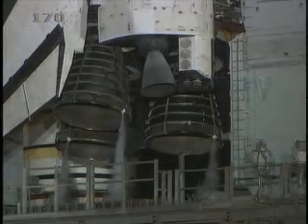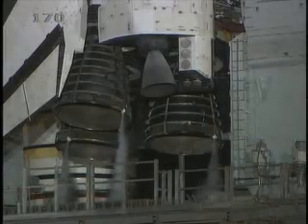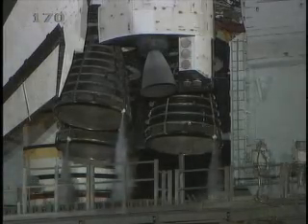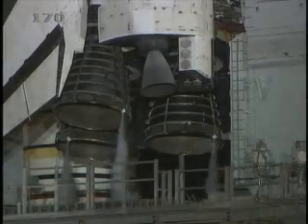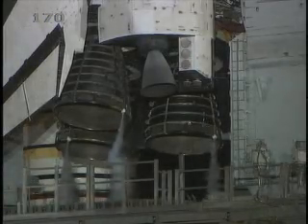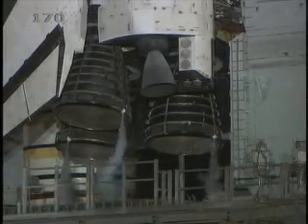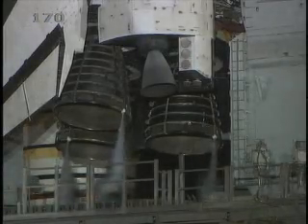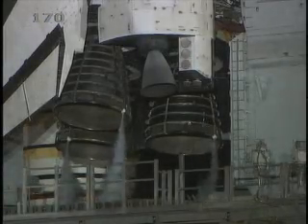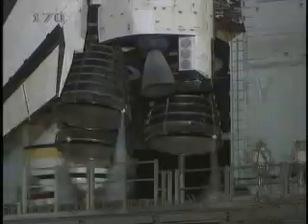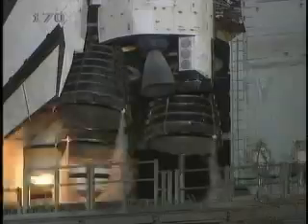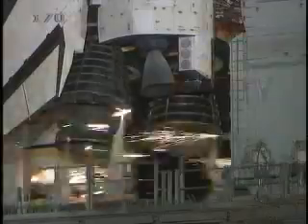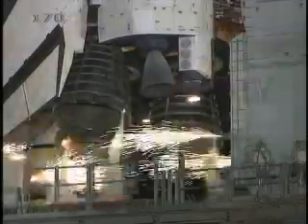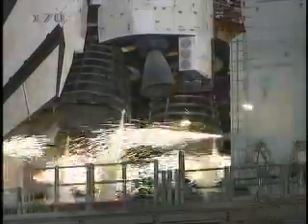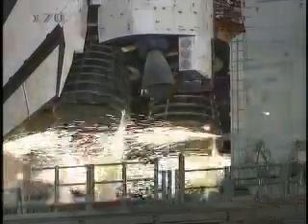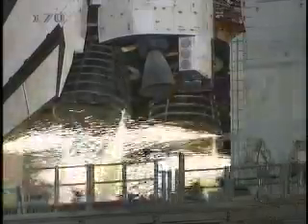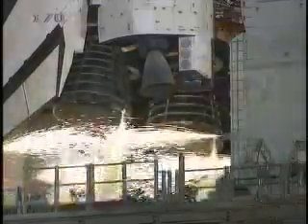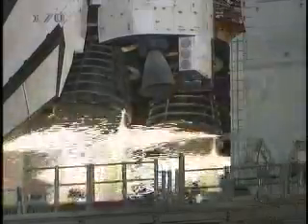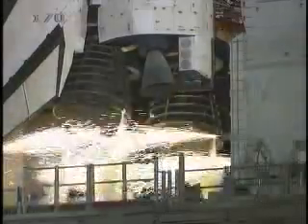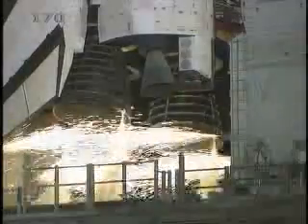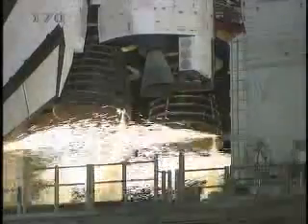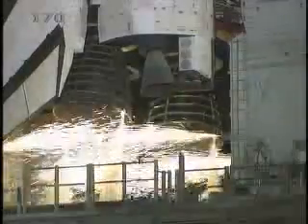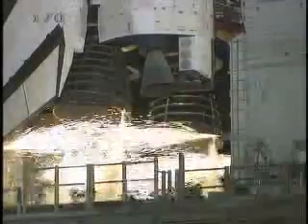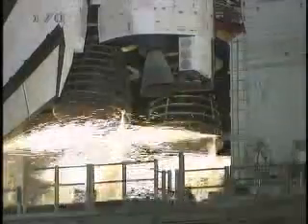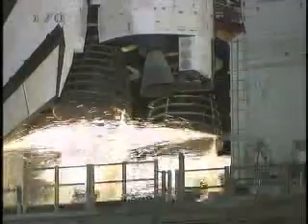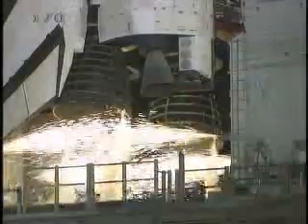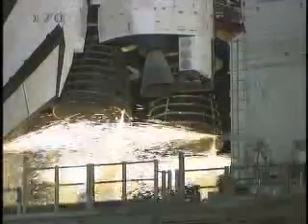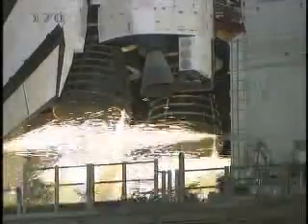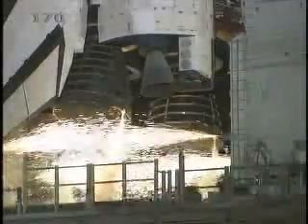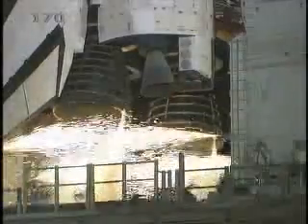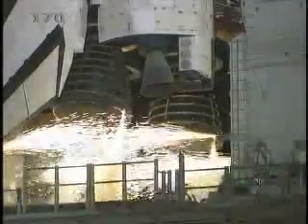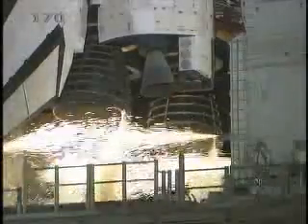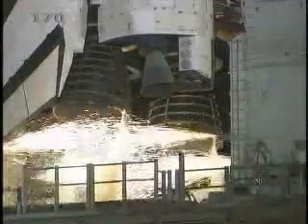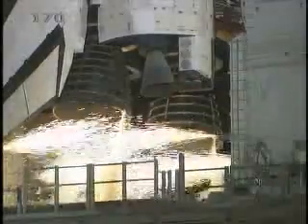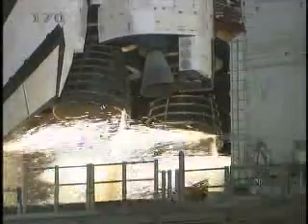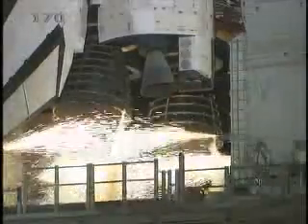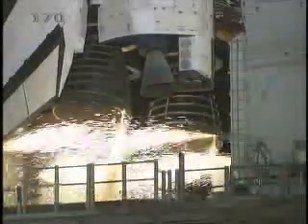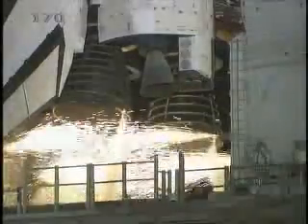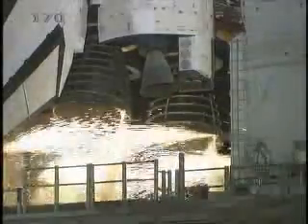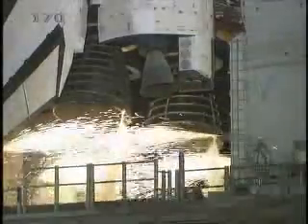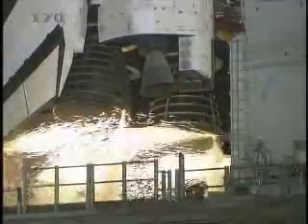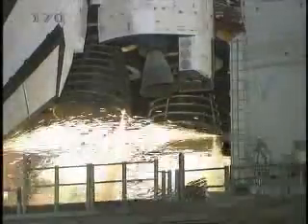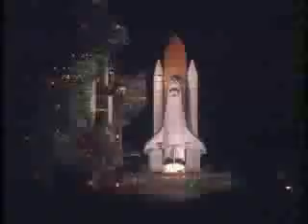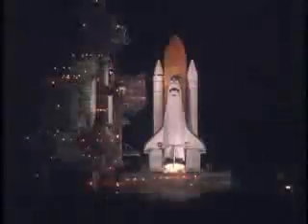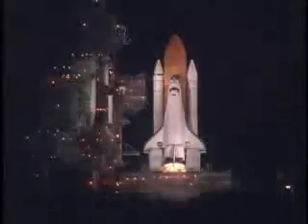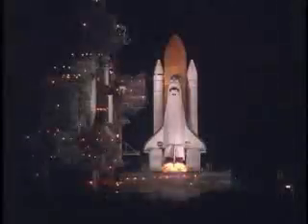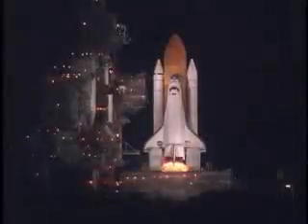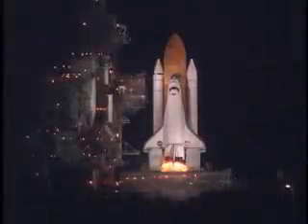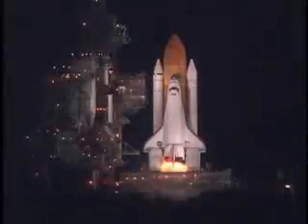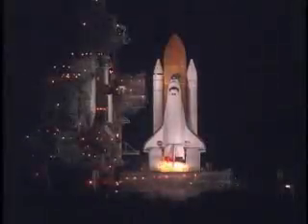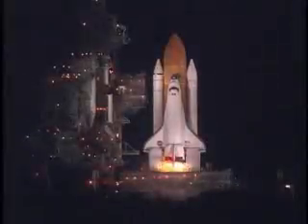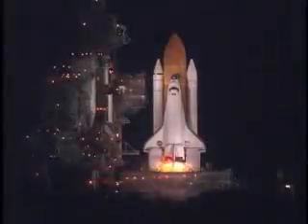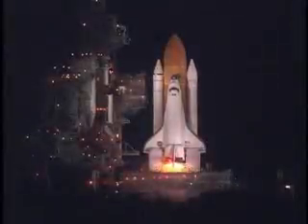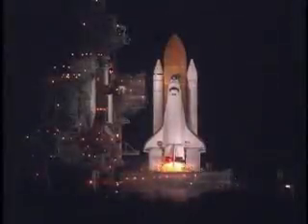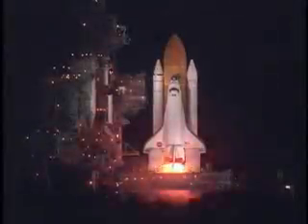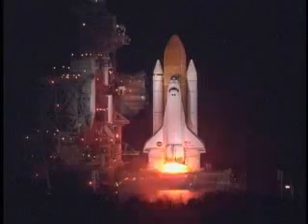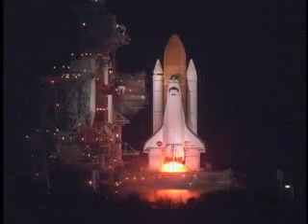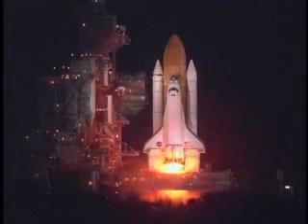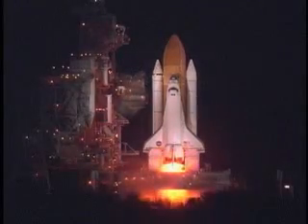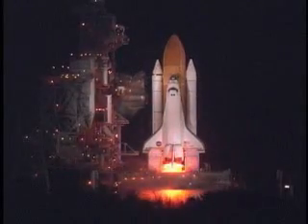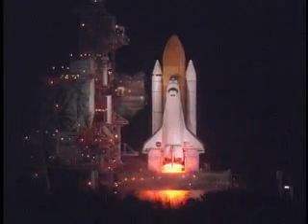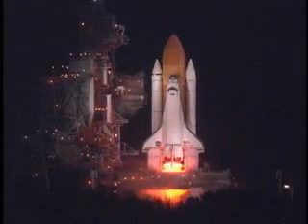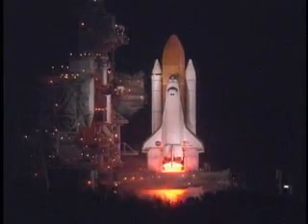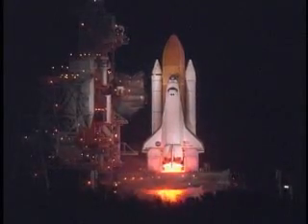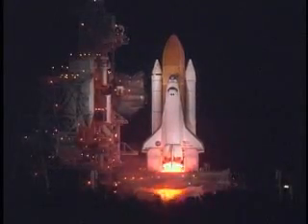Ten seconds. We have a go for main engine start. Six, four,